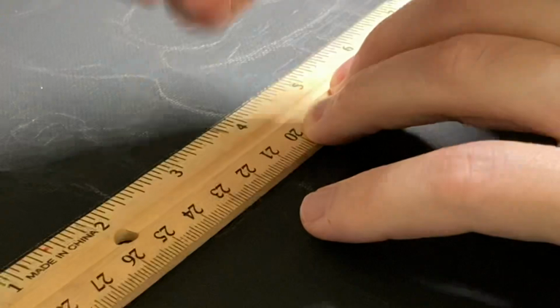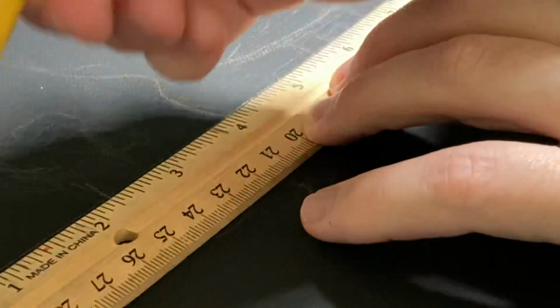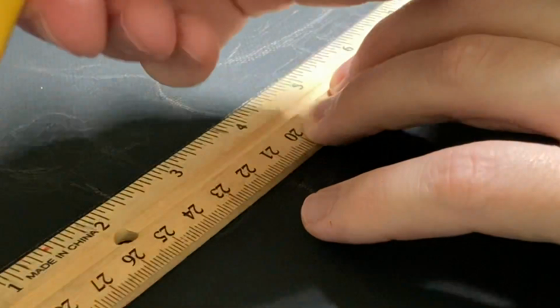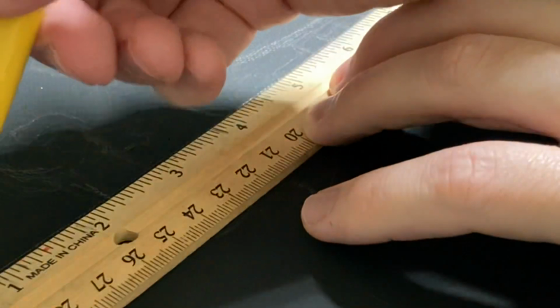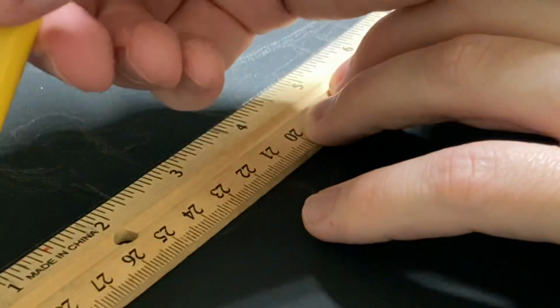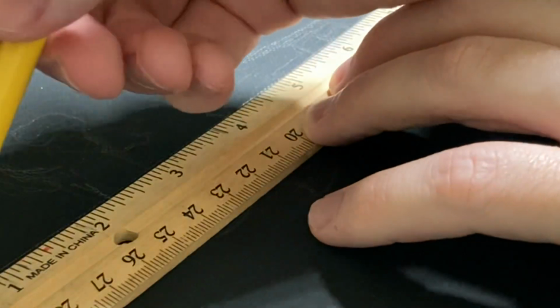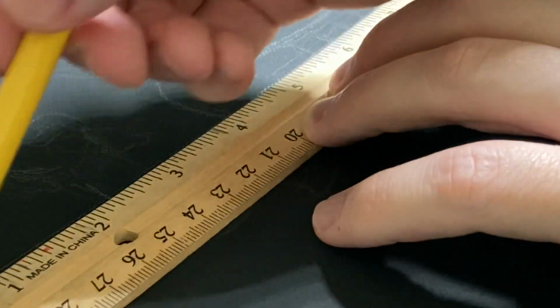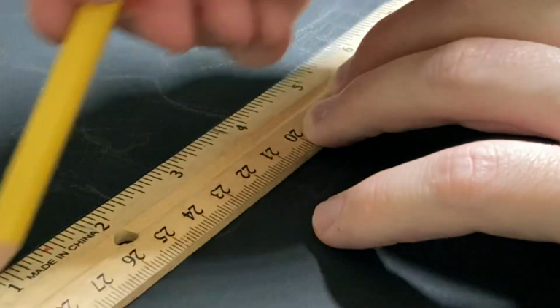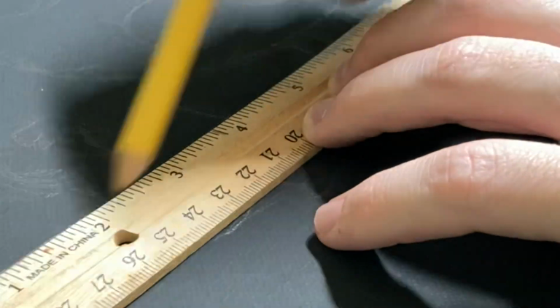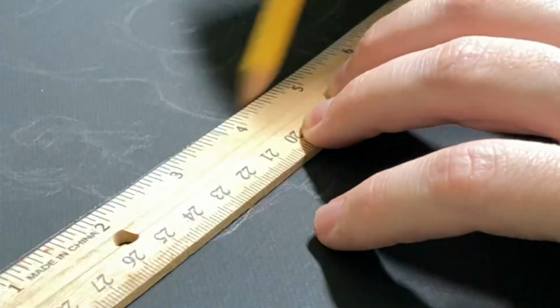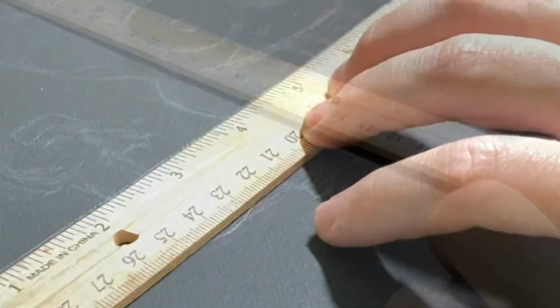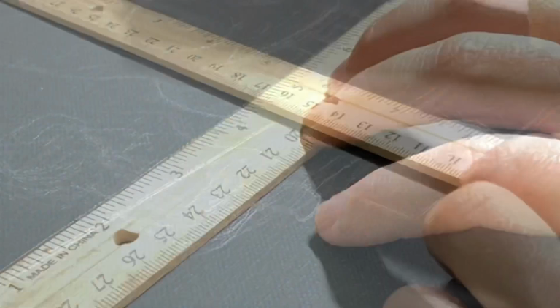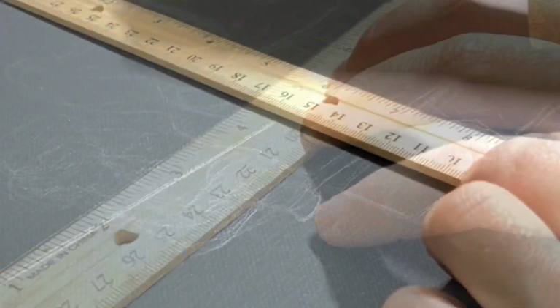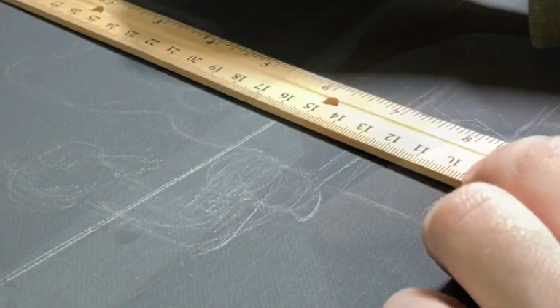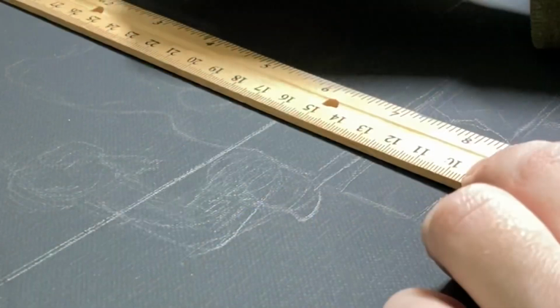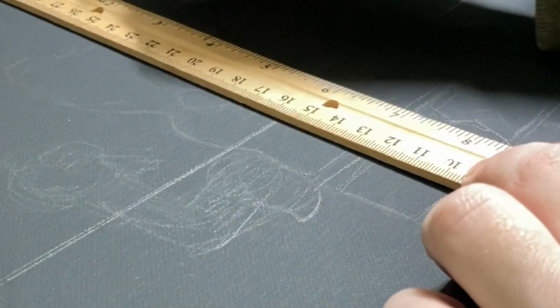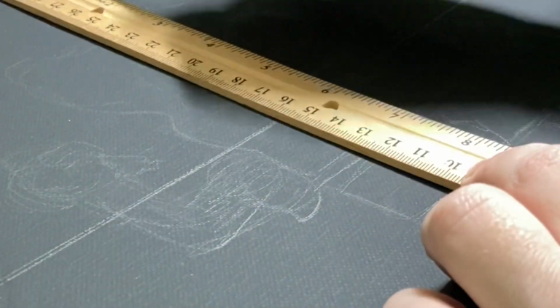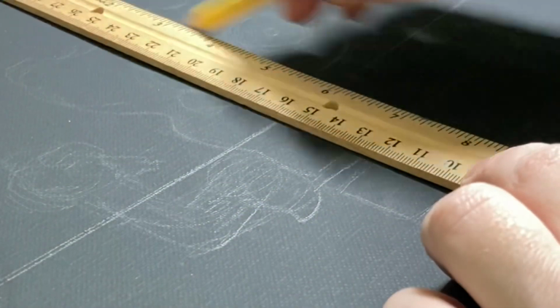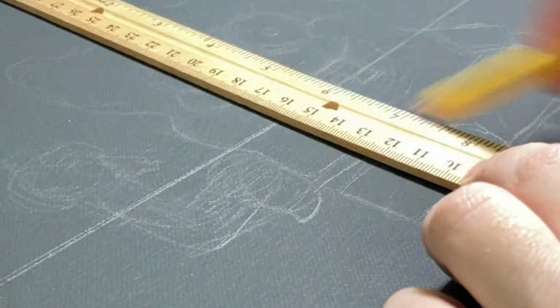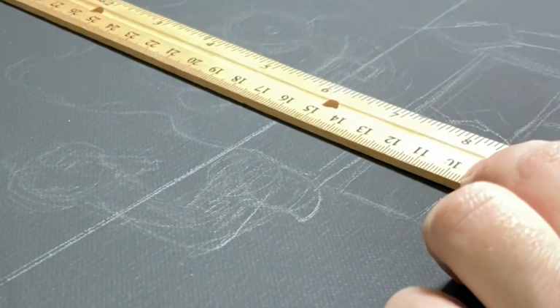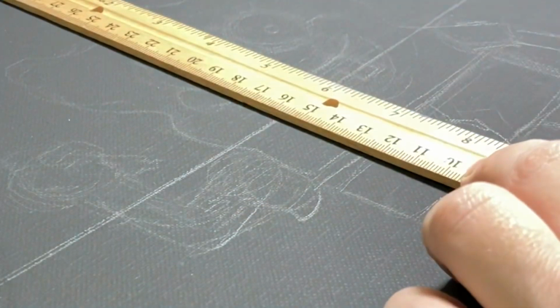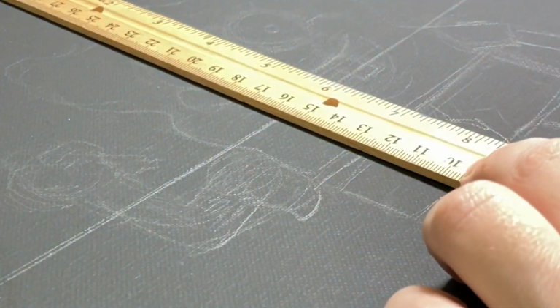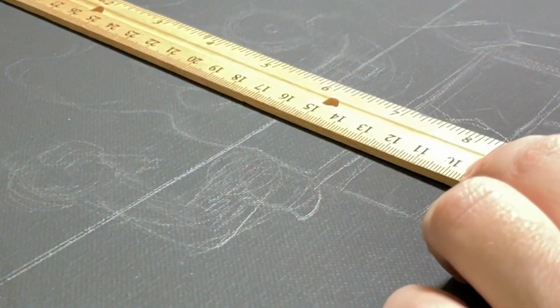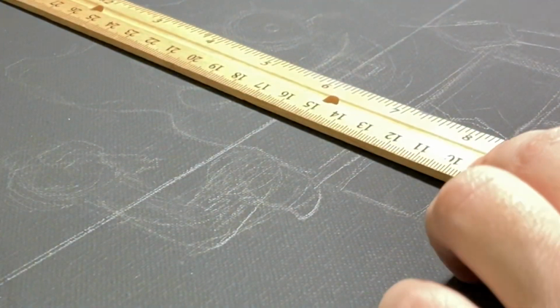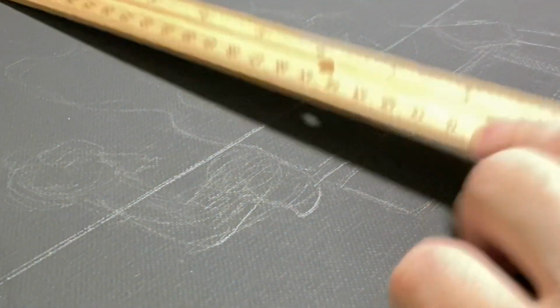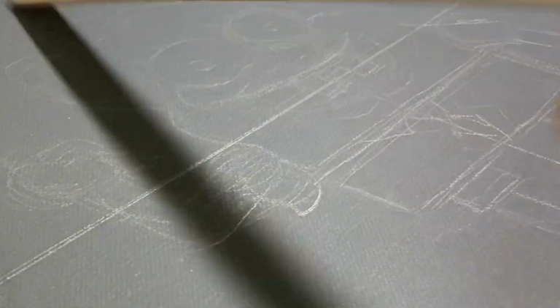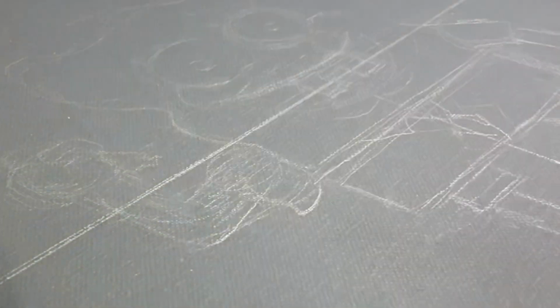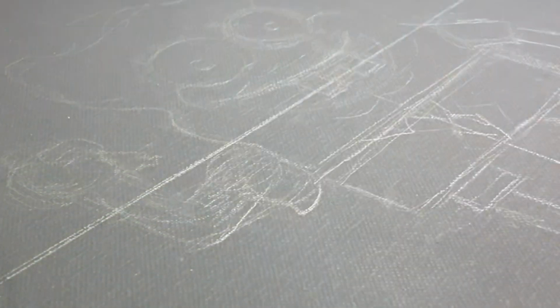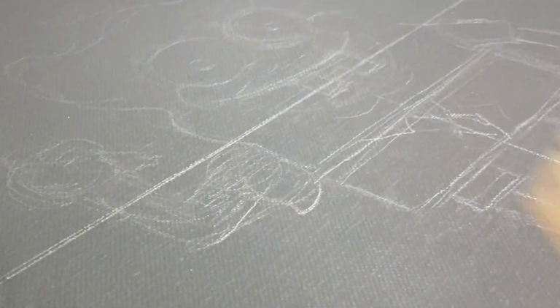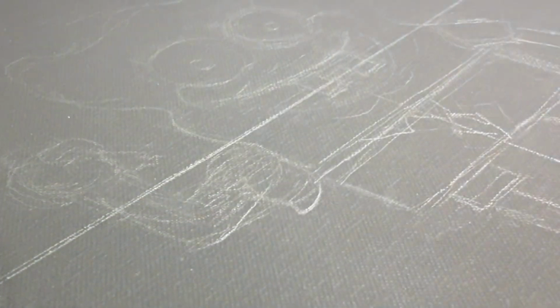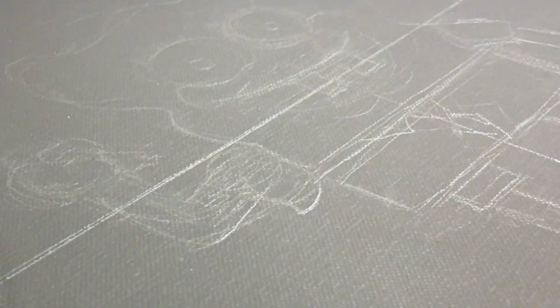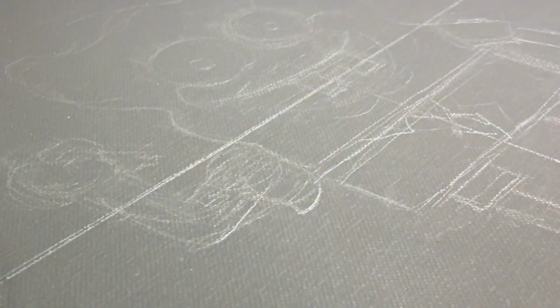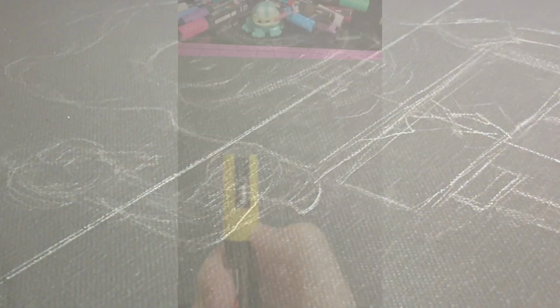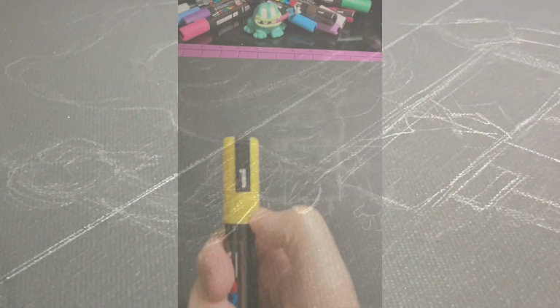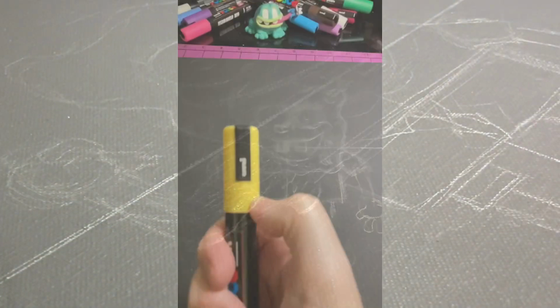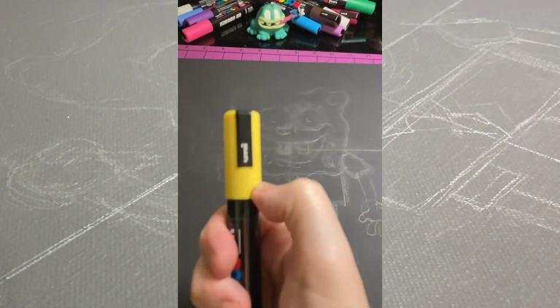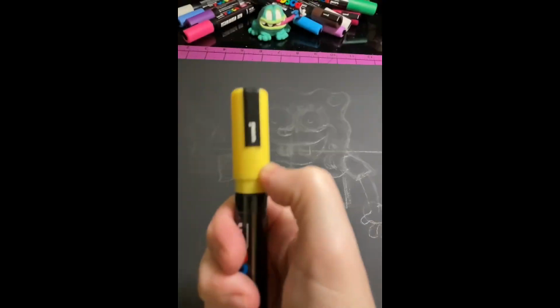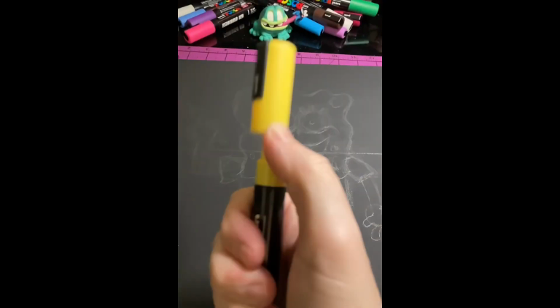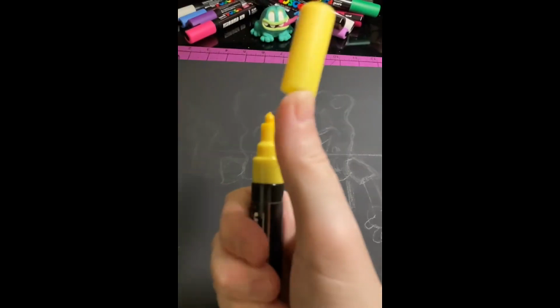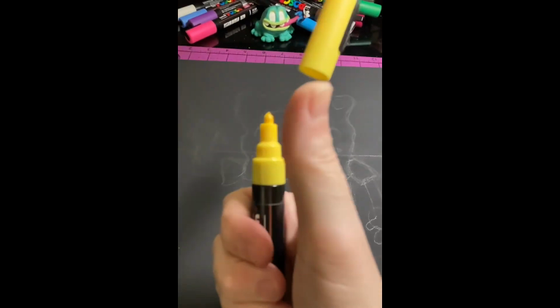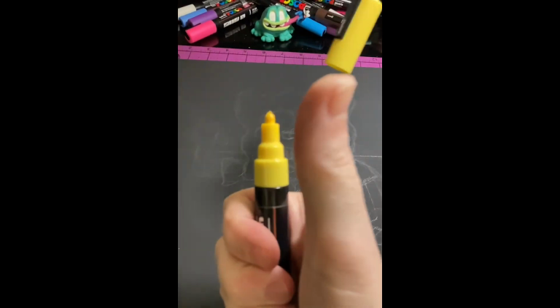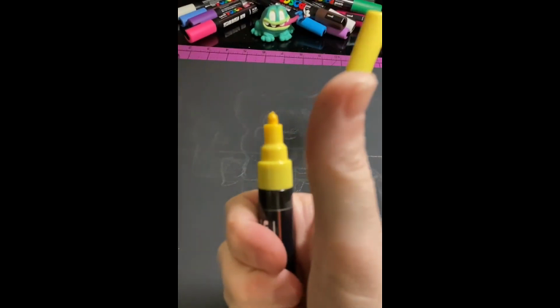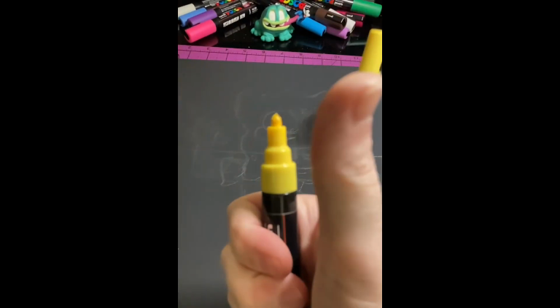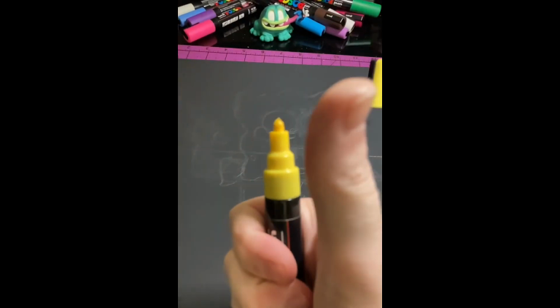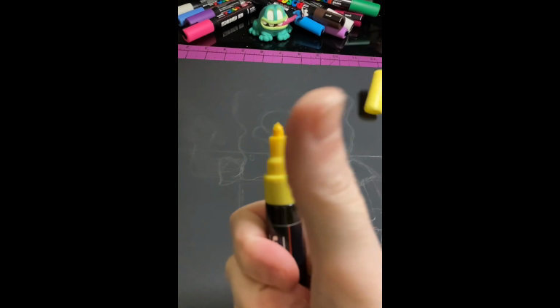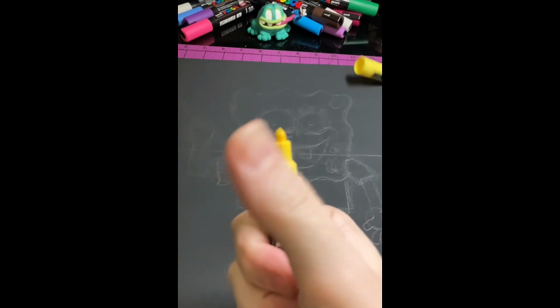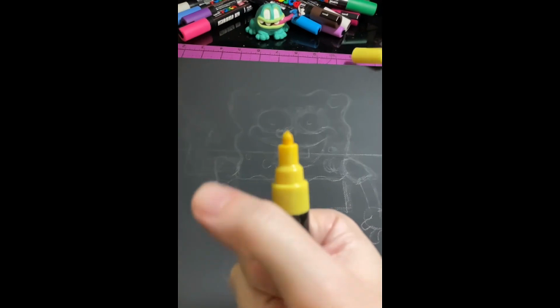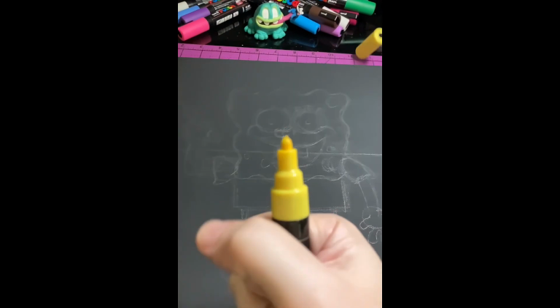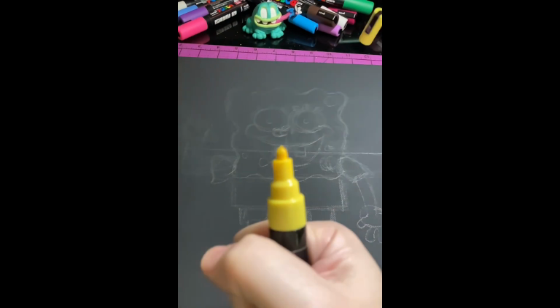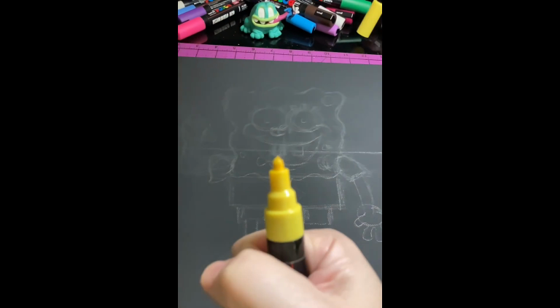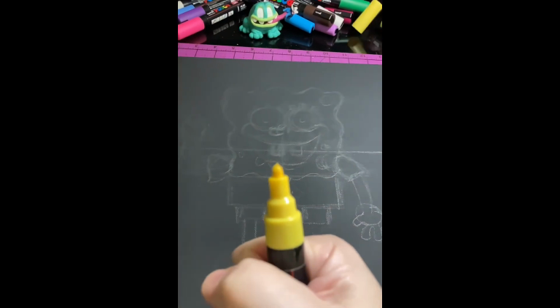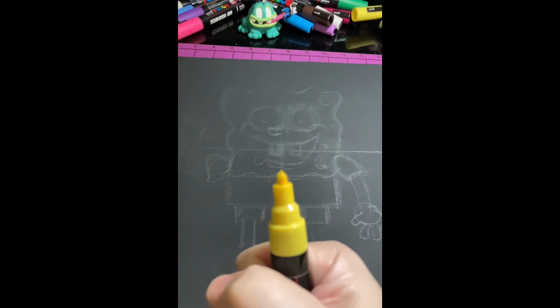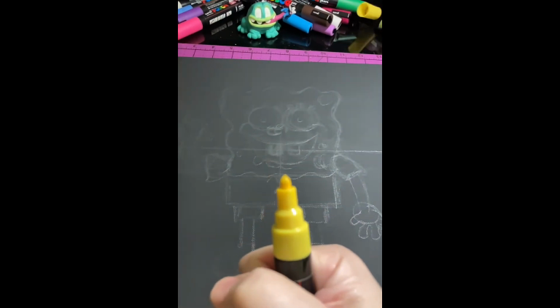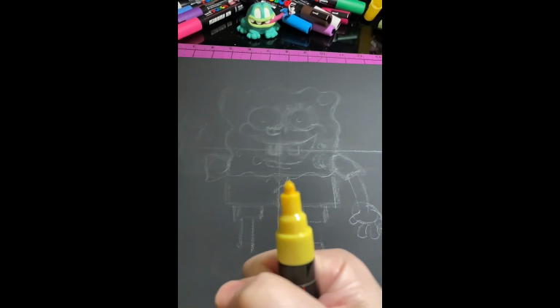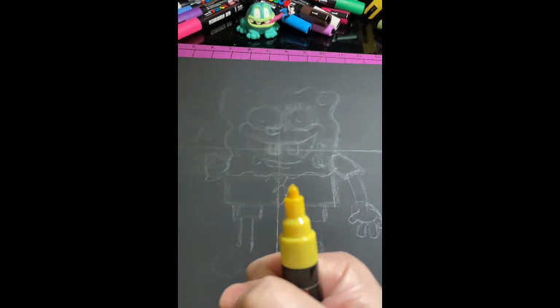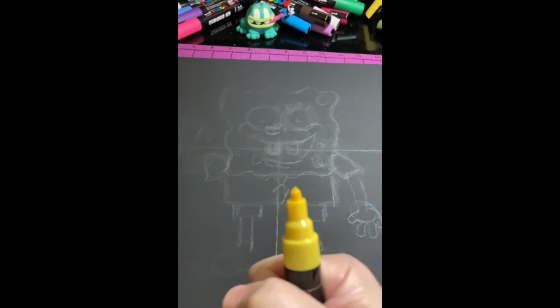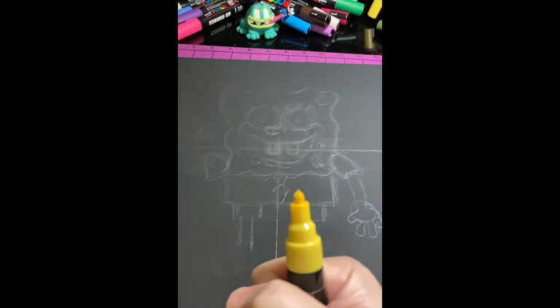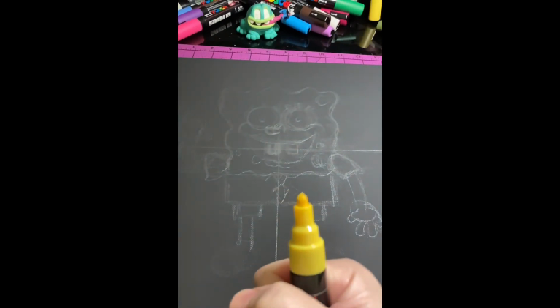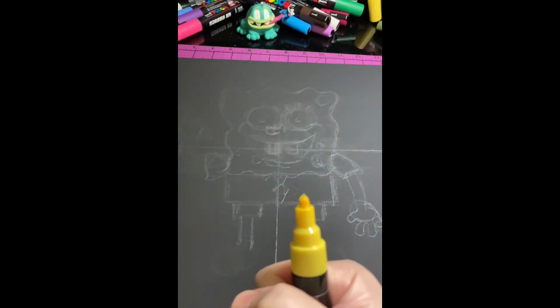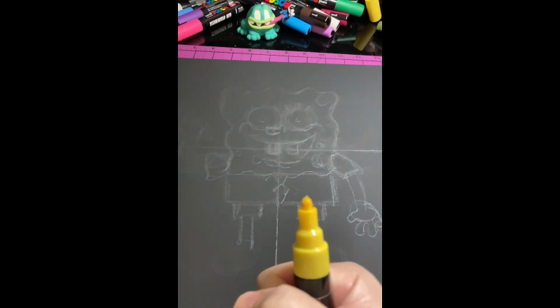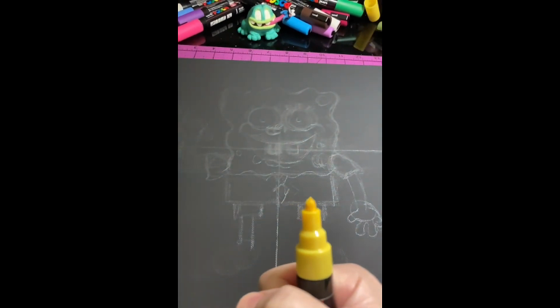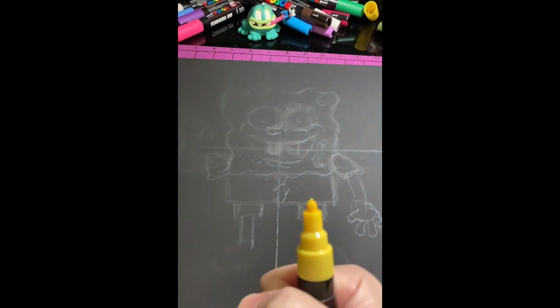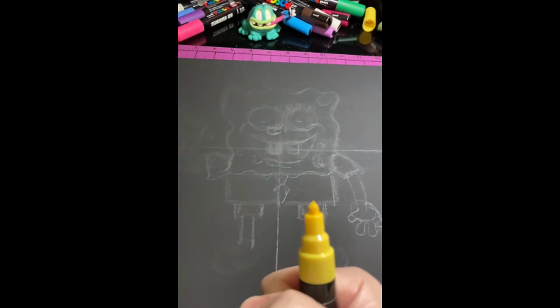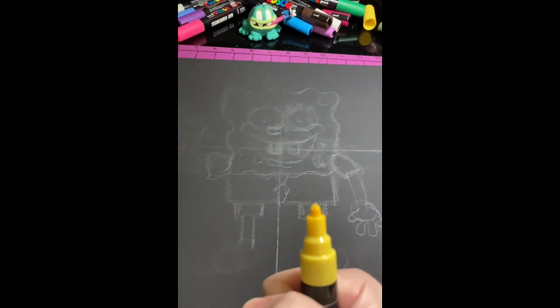Welcome back to the Sticky Art Channel. If you're new here, my name is Justin. I'm an artist and graphic designer, and in this video I'm going to be going head-to-head against AI art.